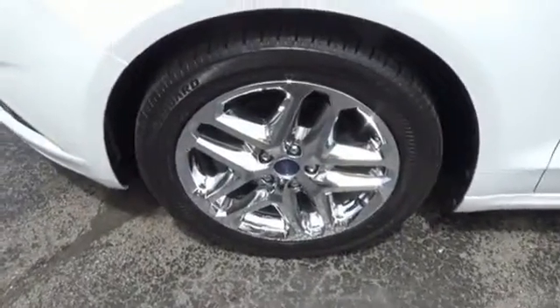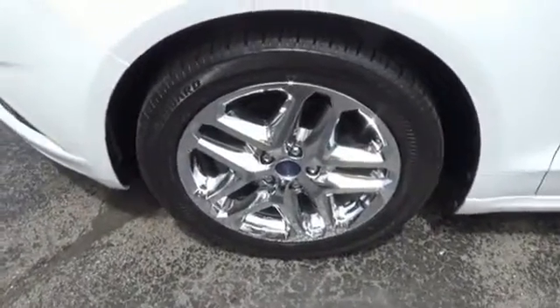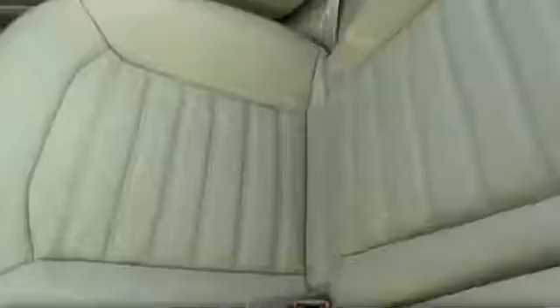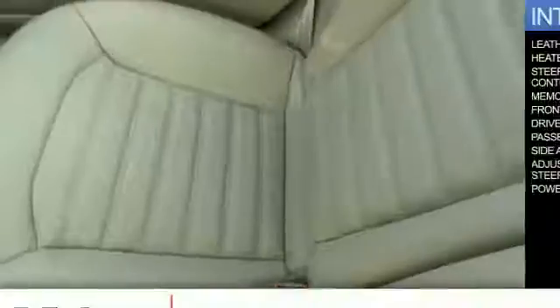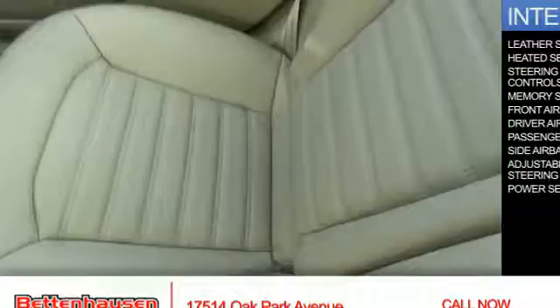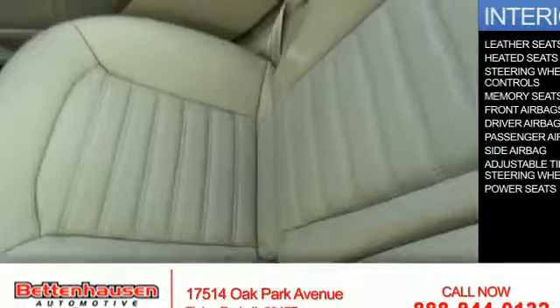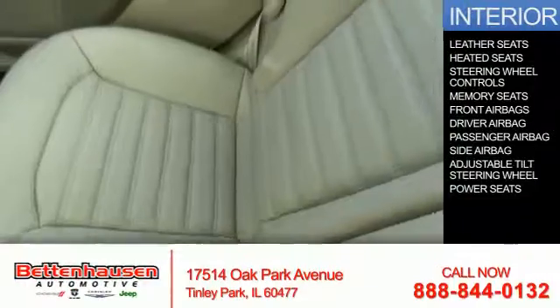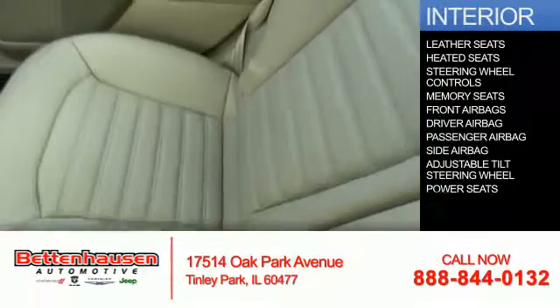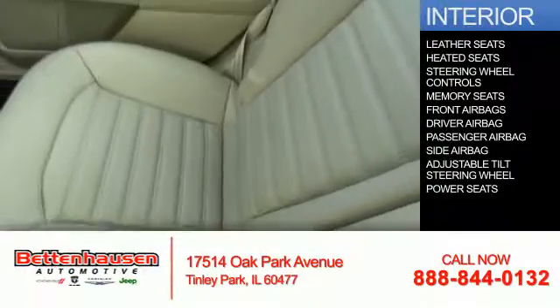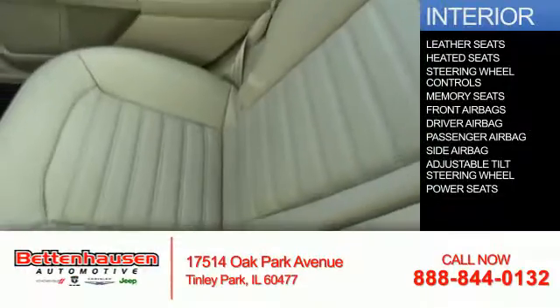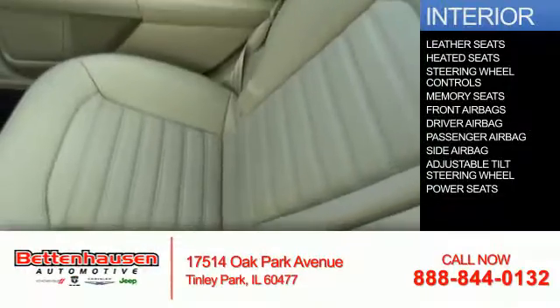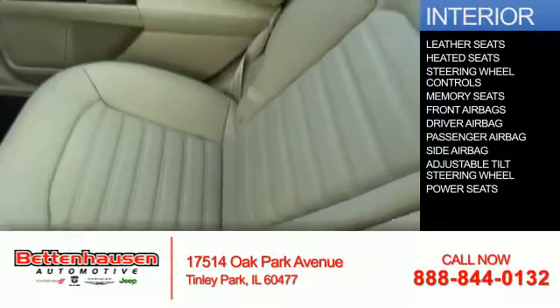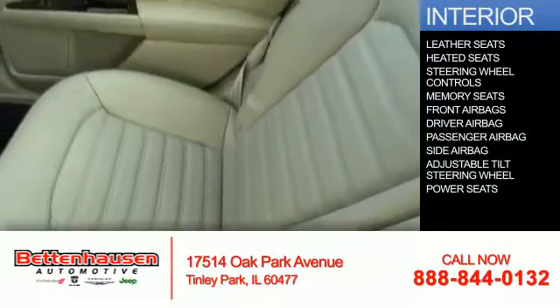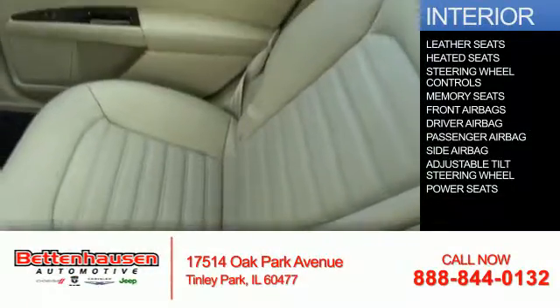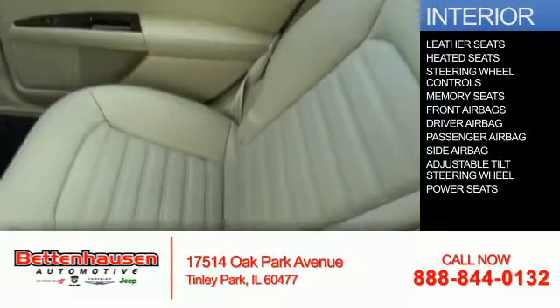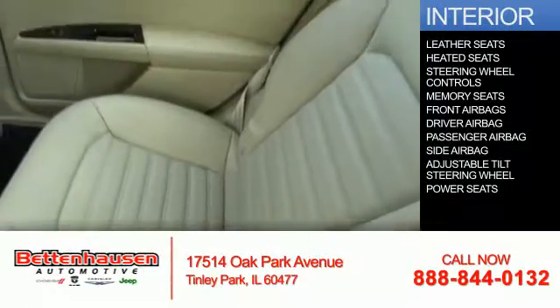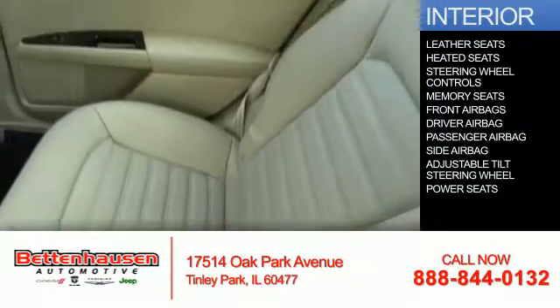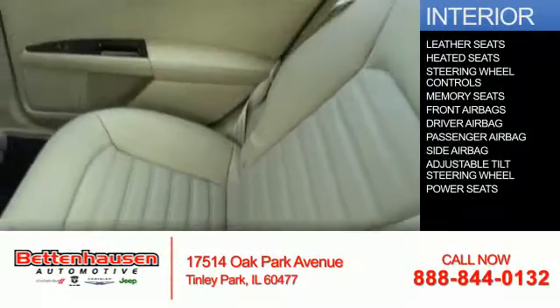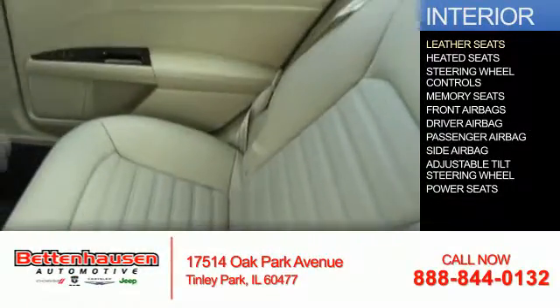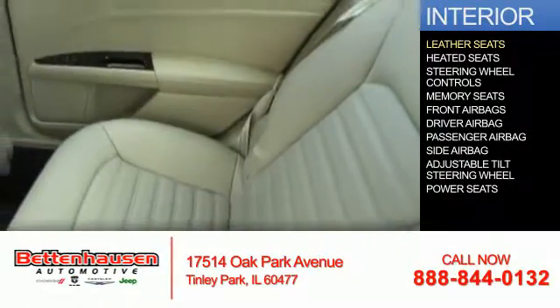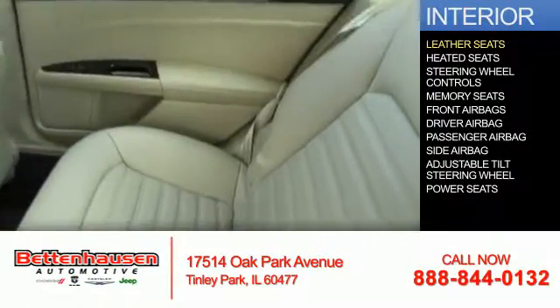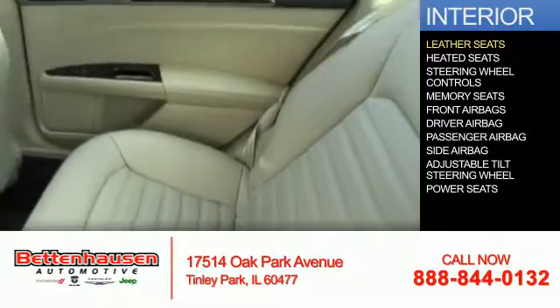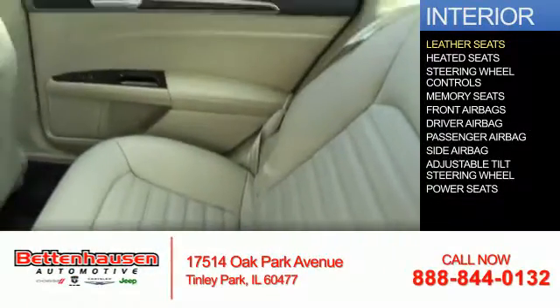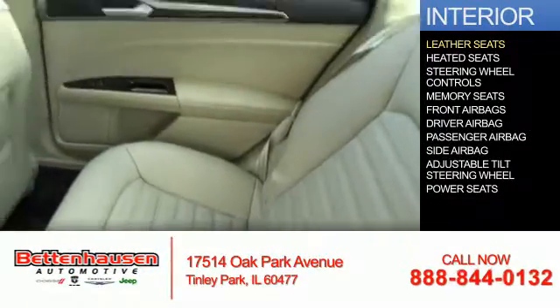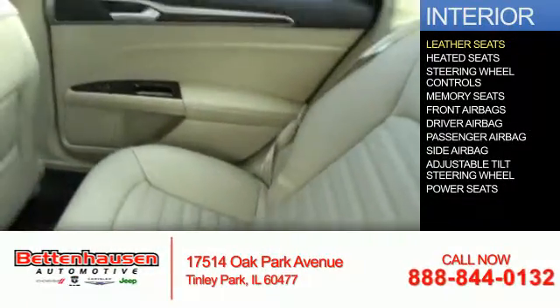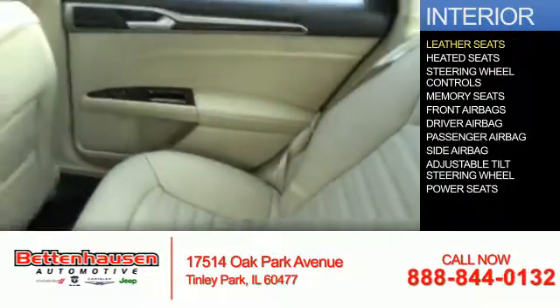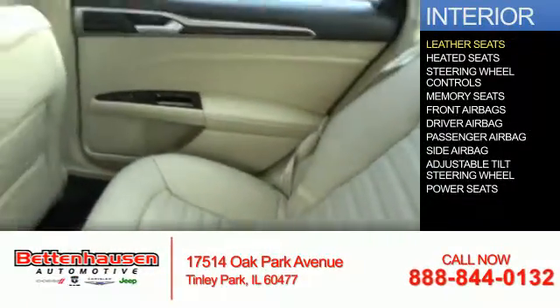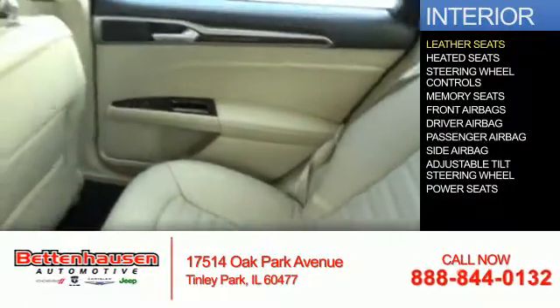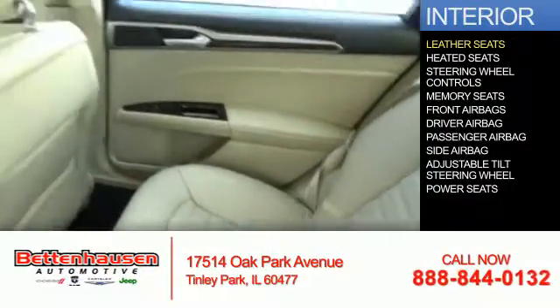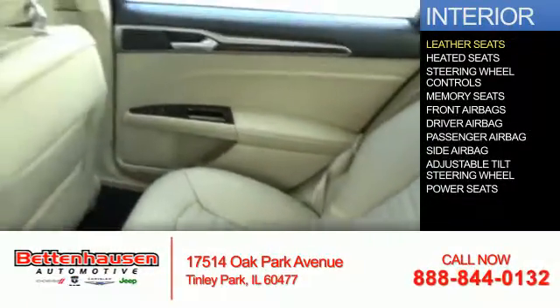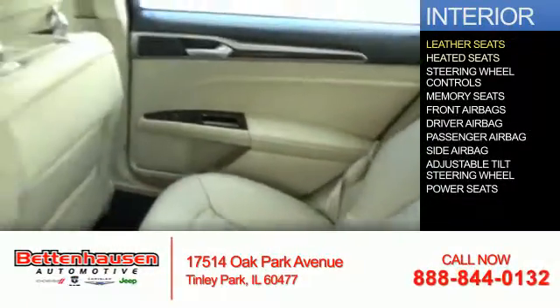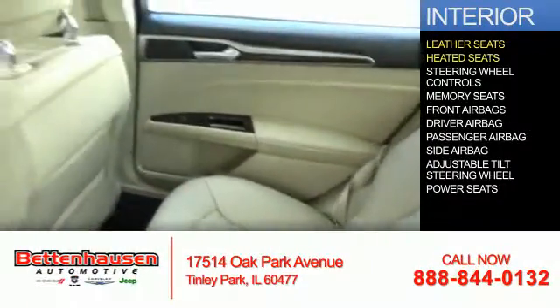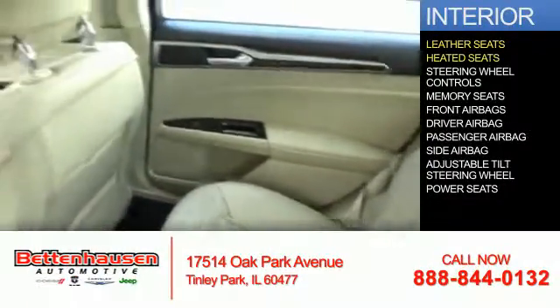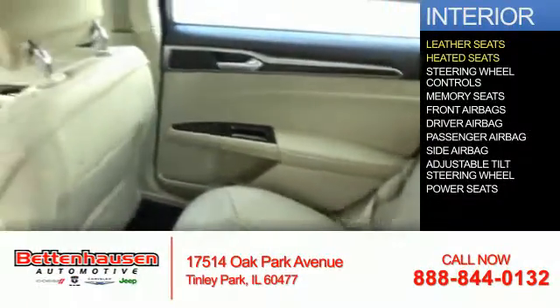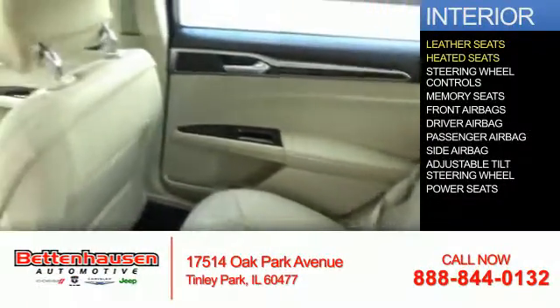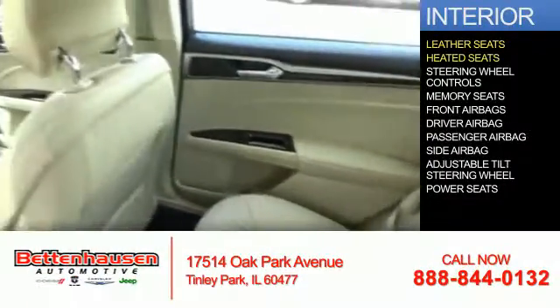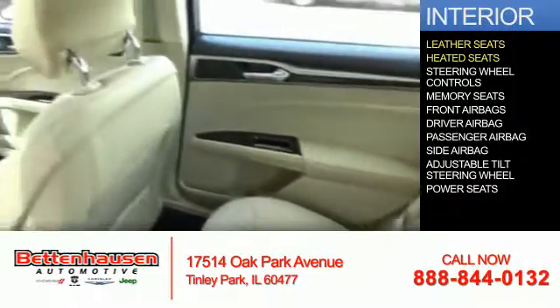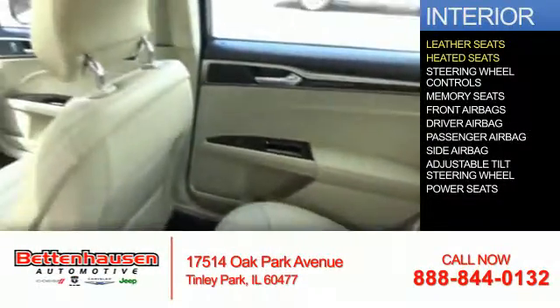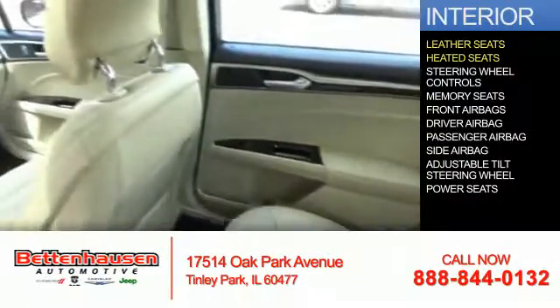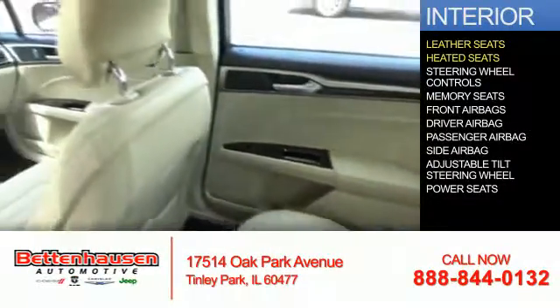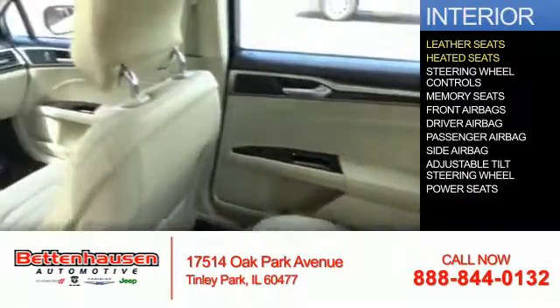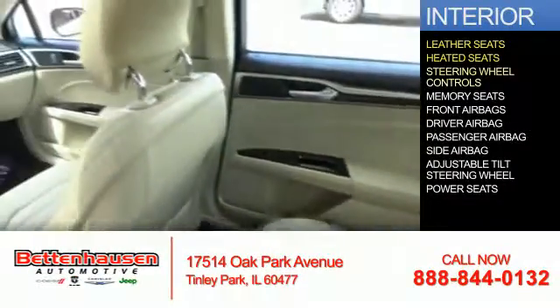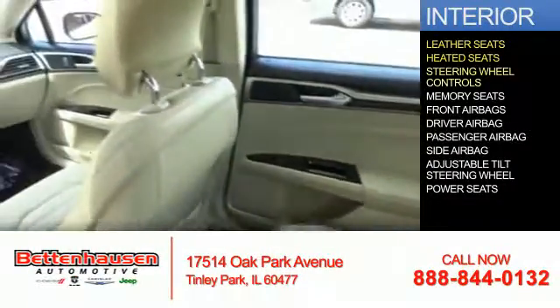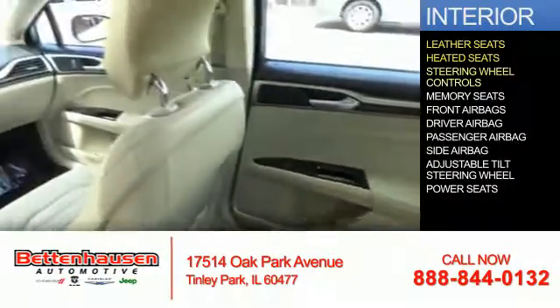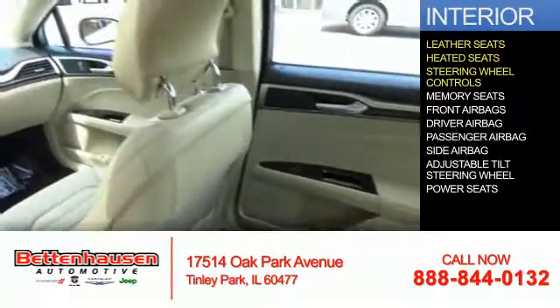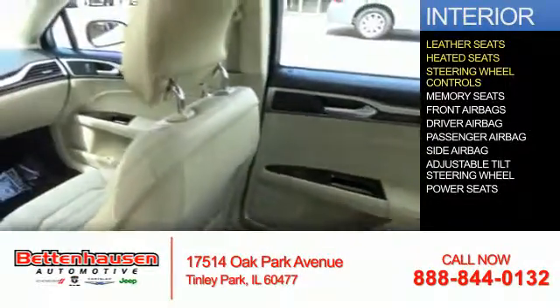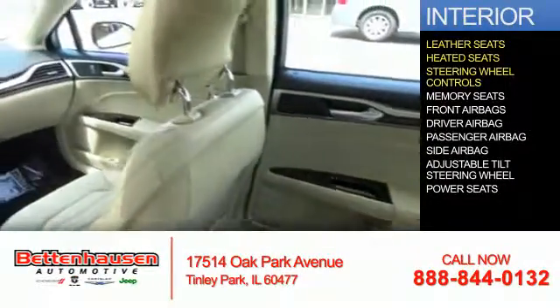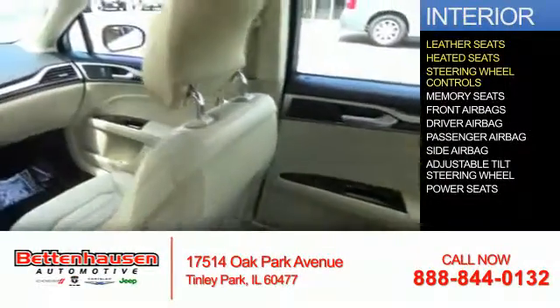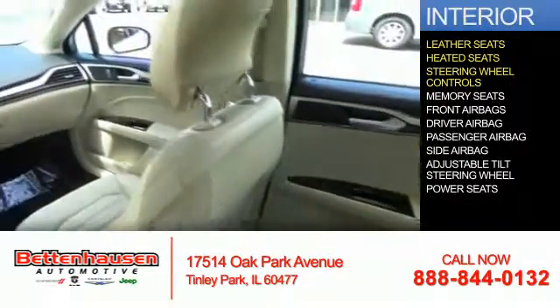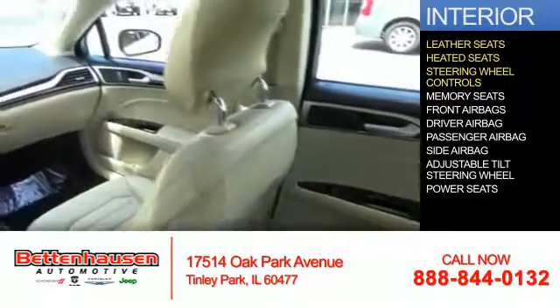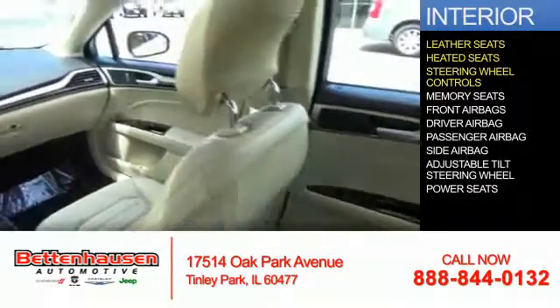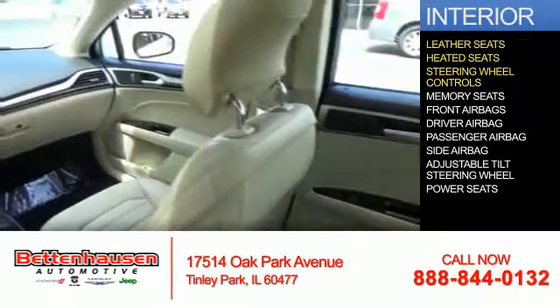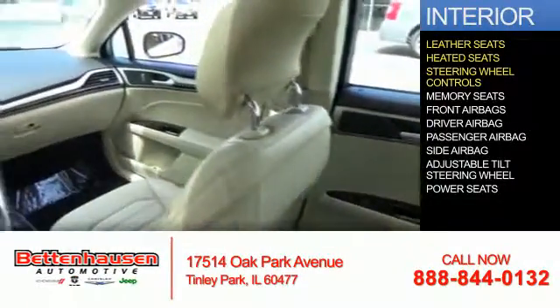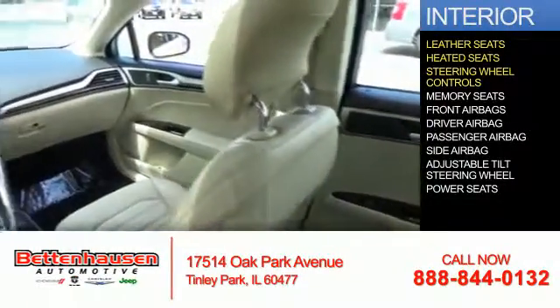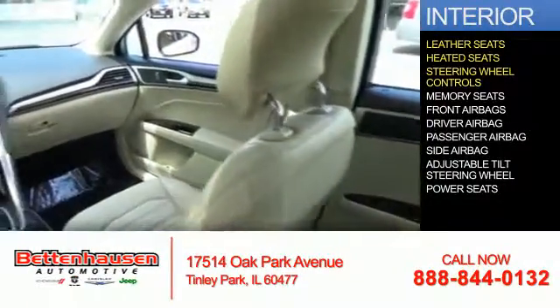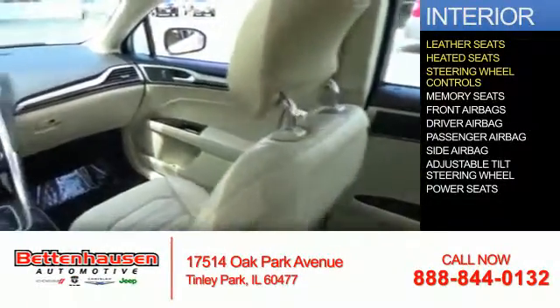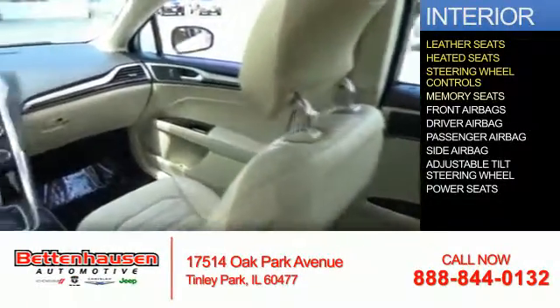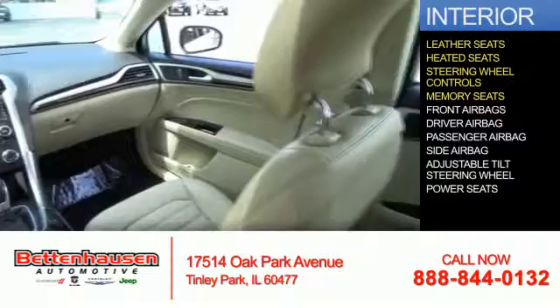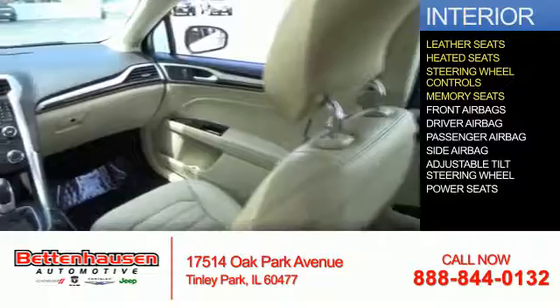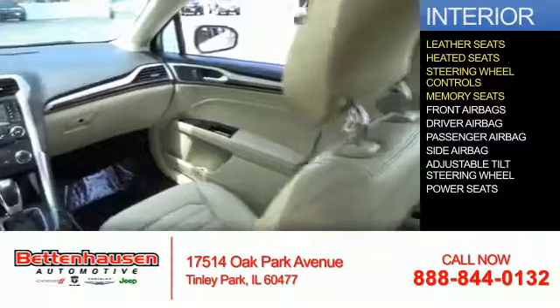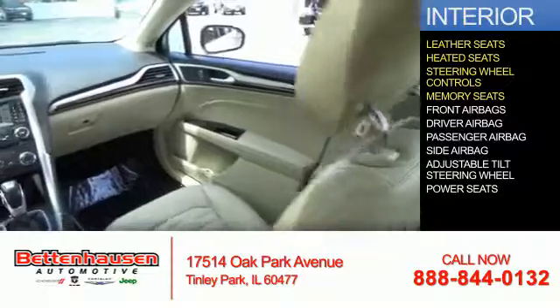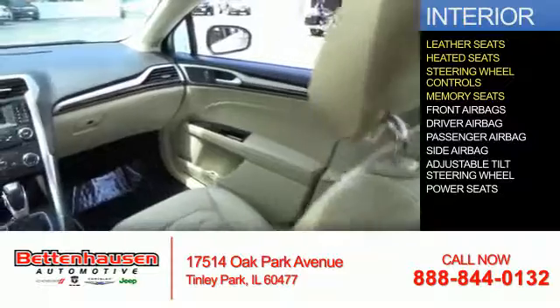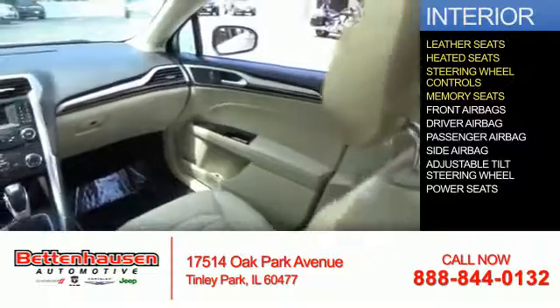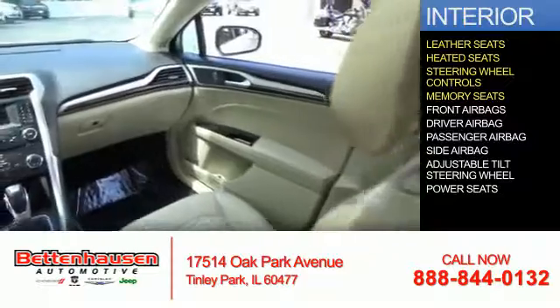Inside you'll find leather seats, heated seats, steering wheel controls, and memory seats.